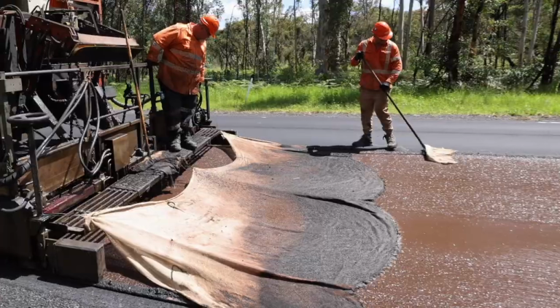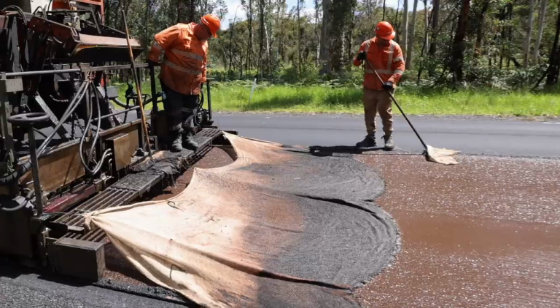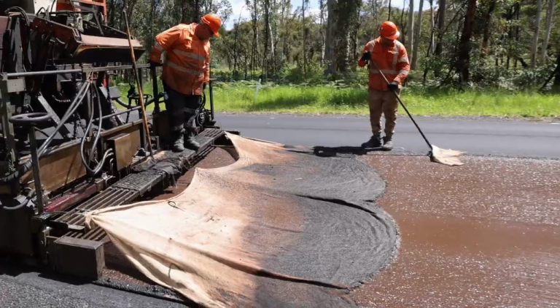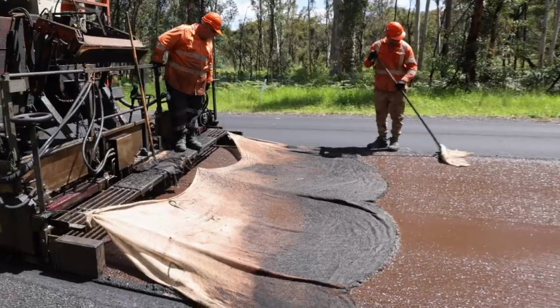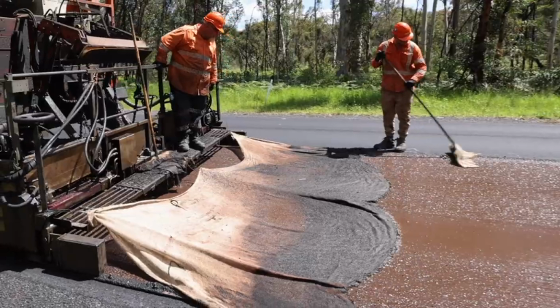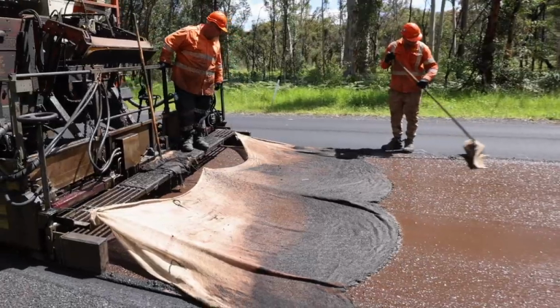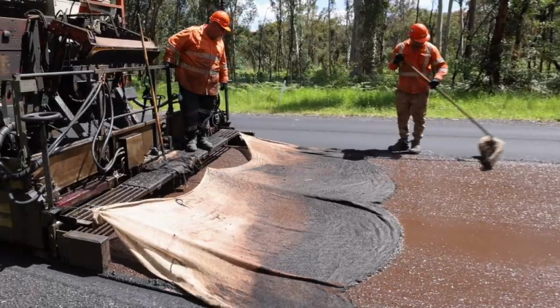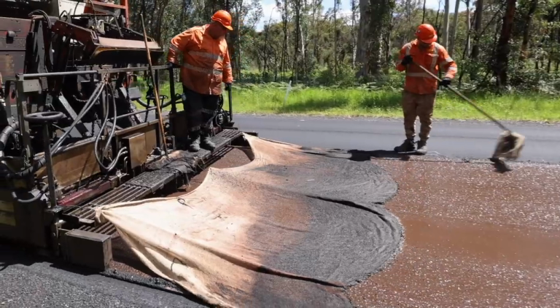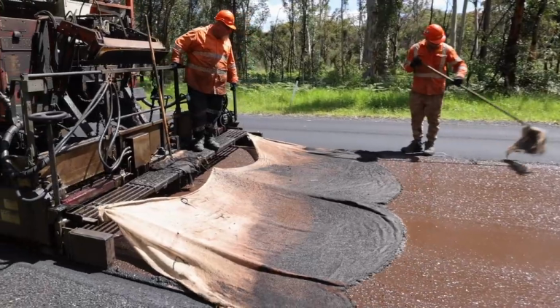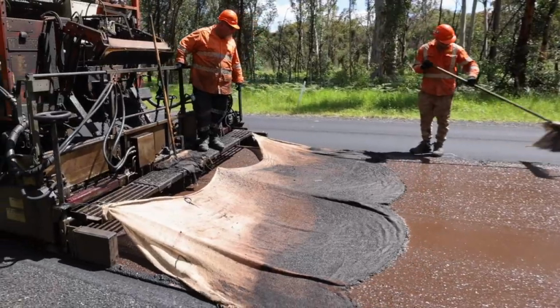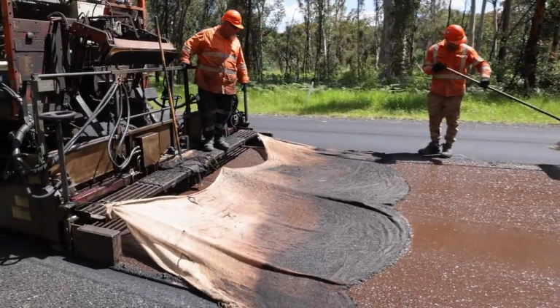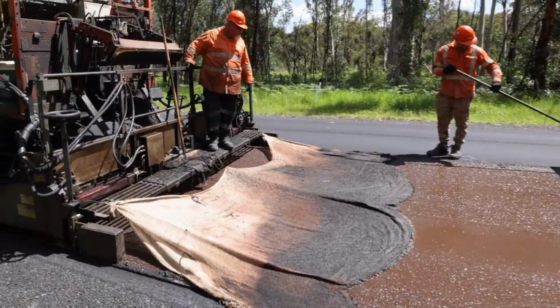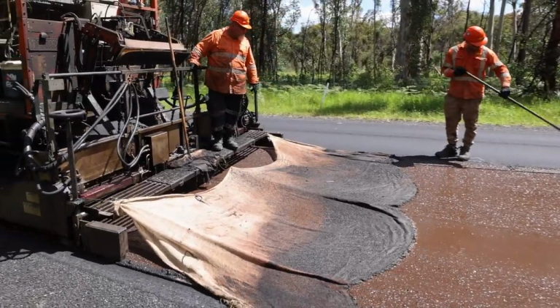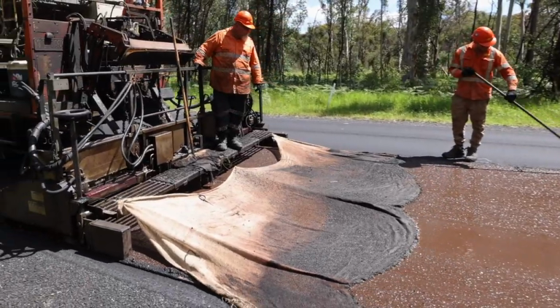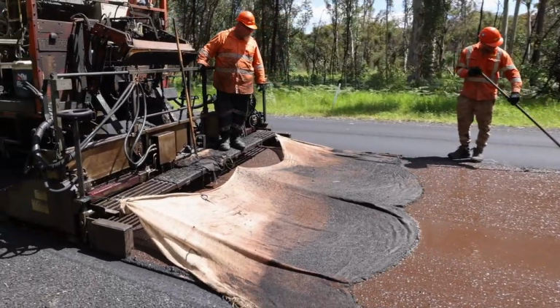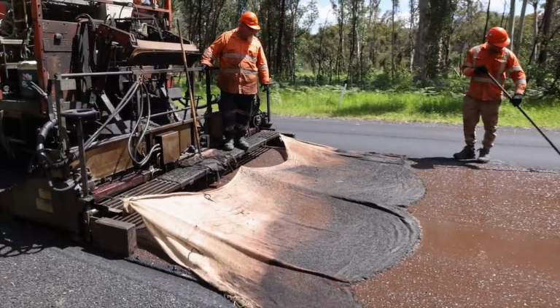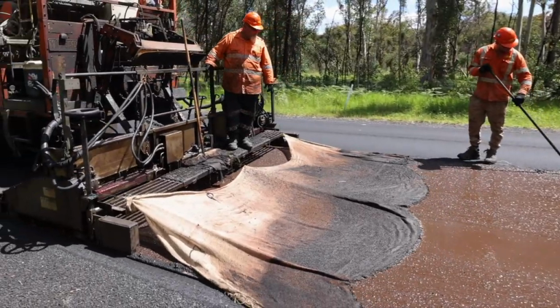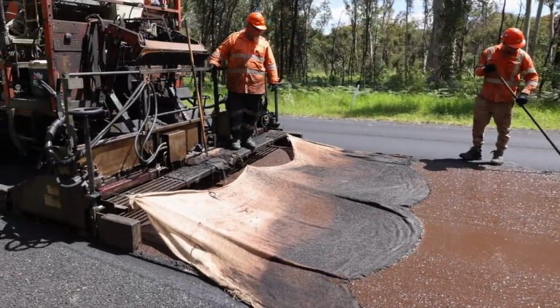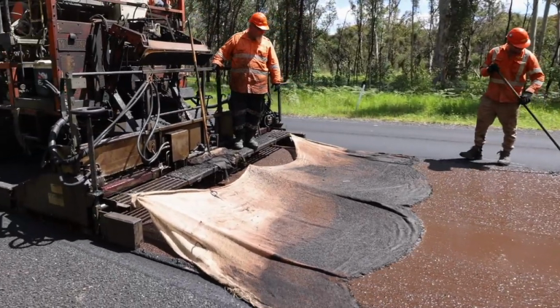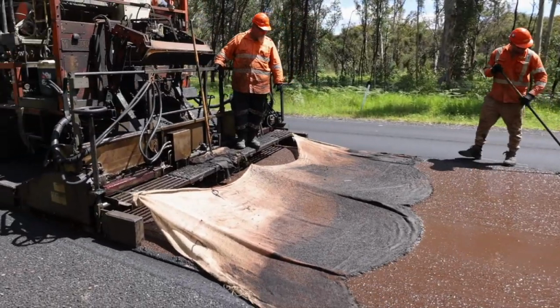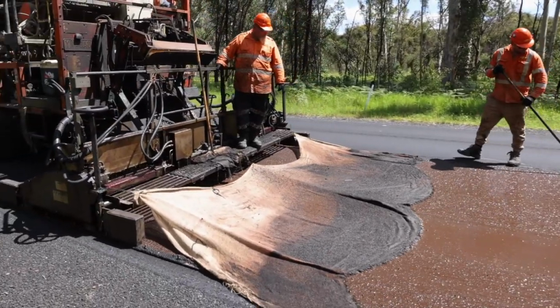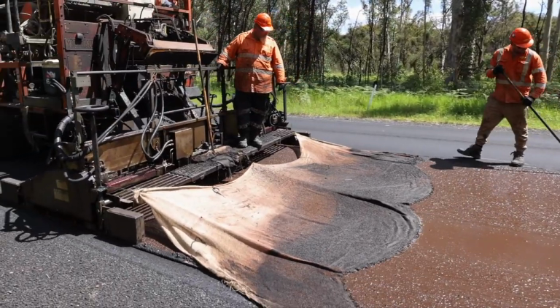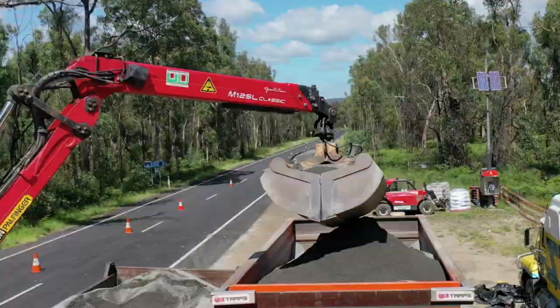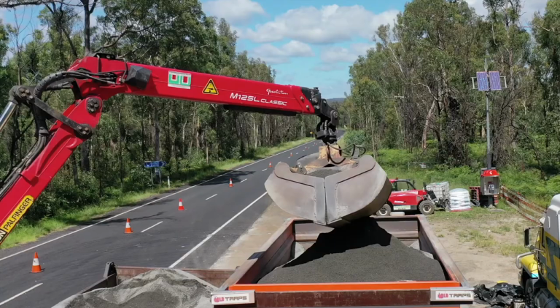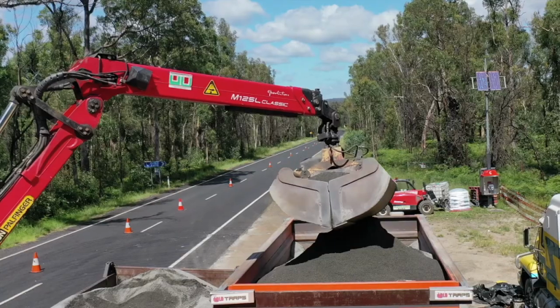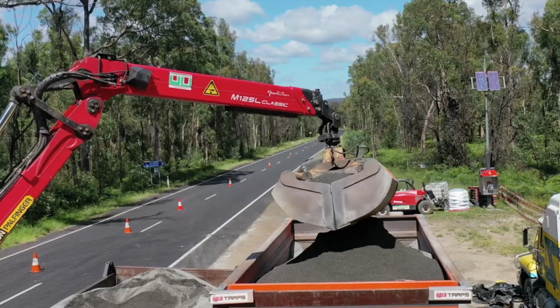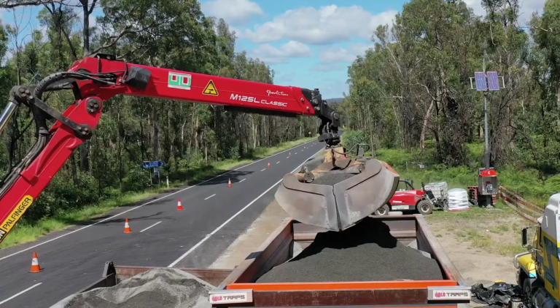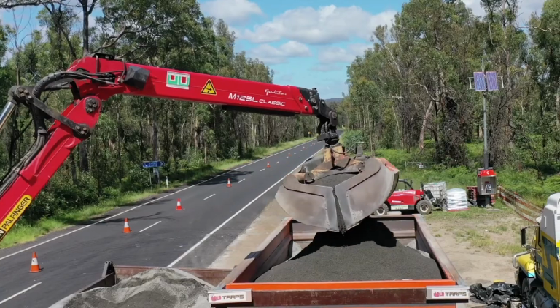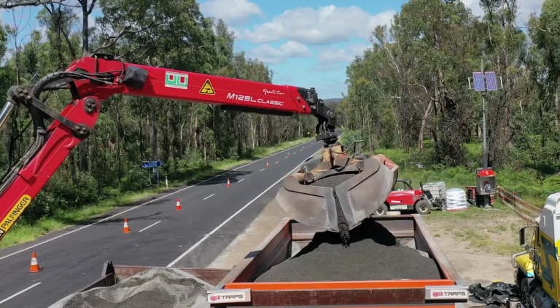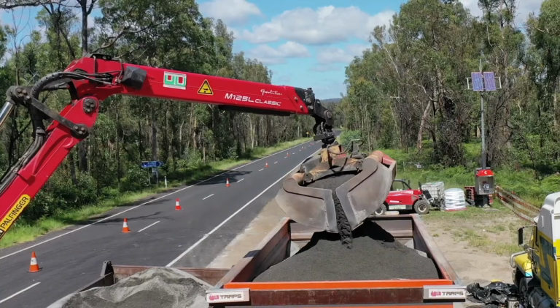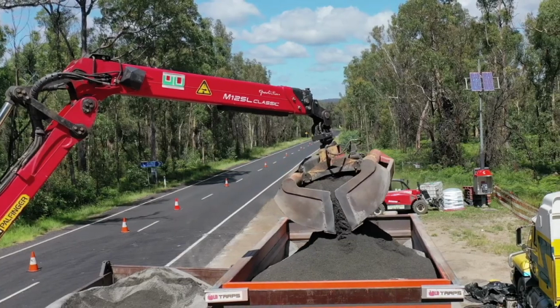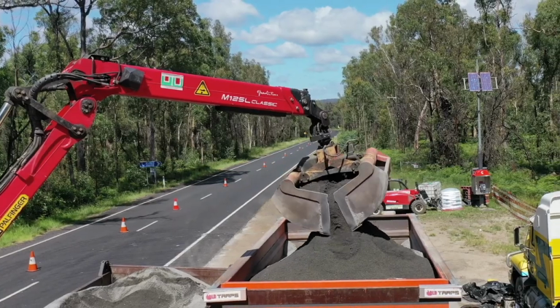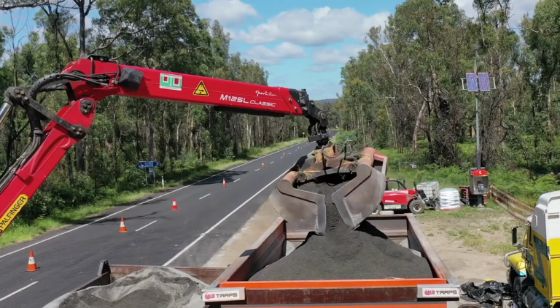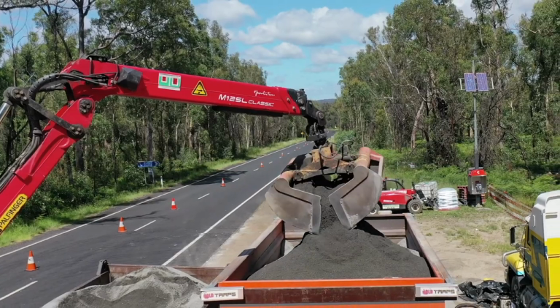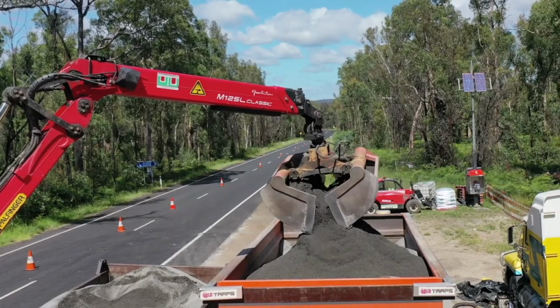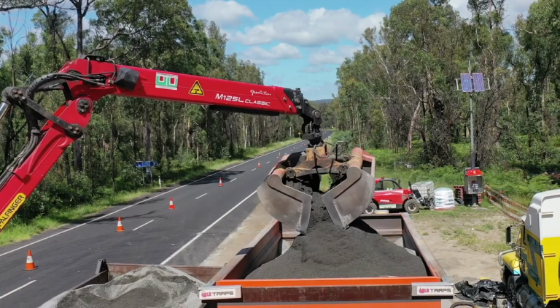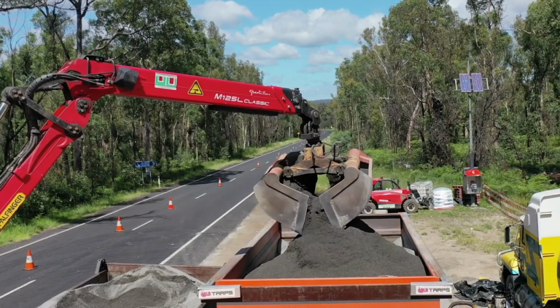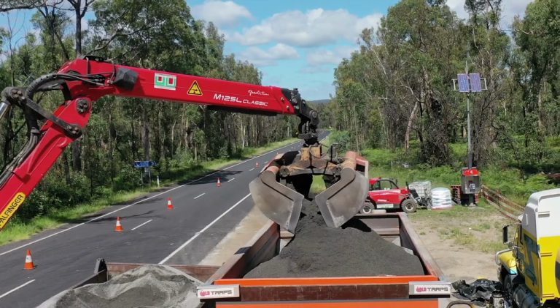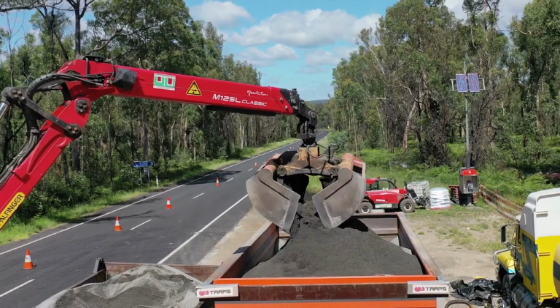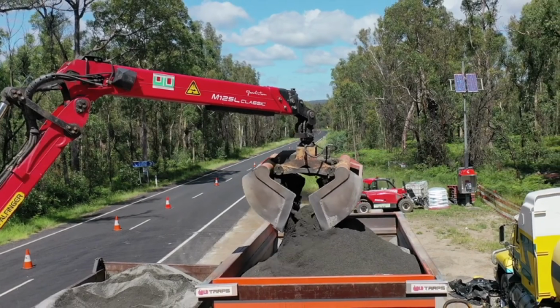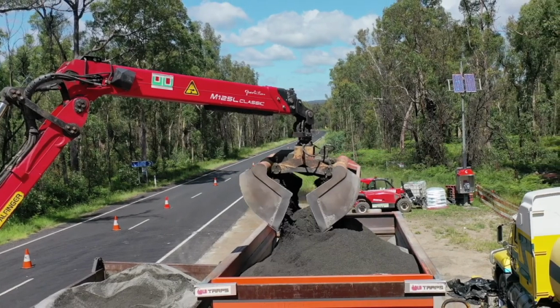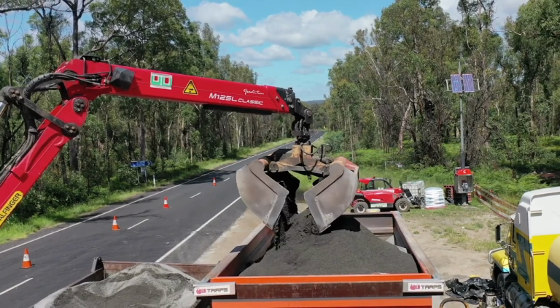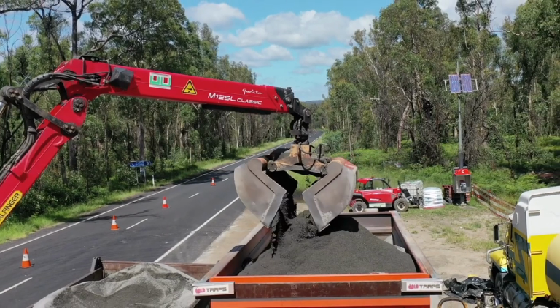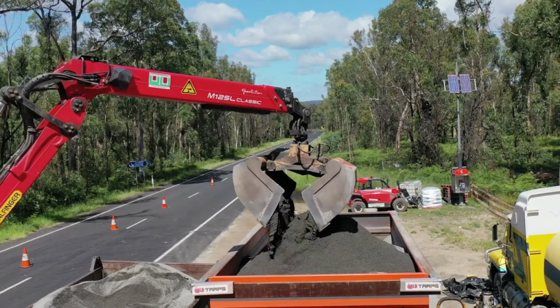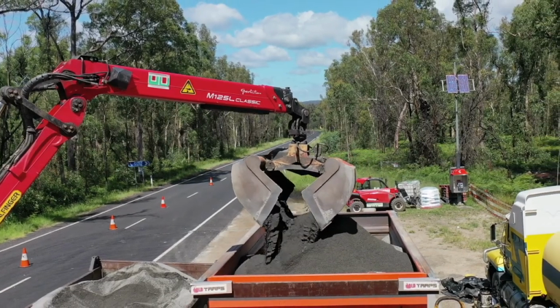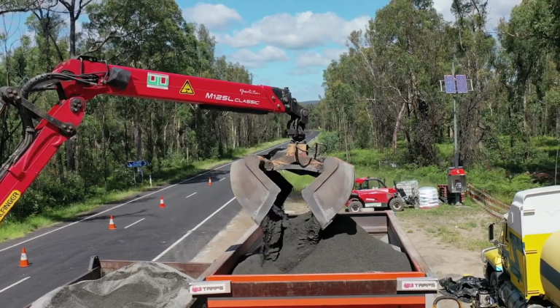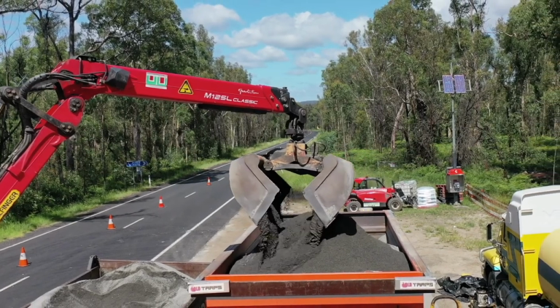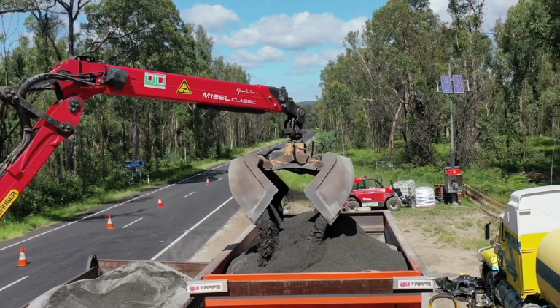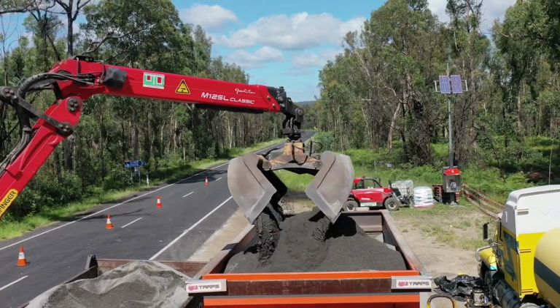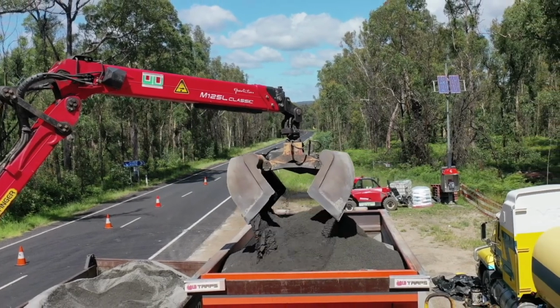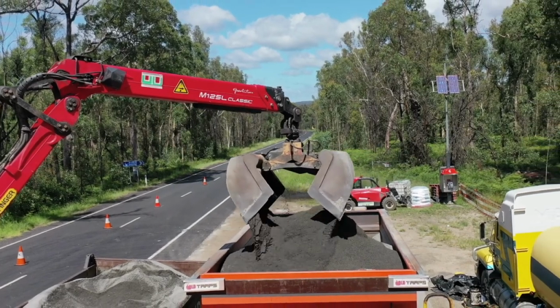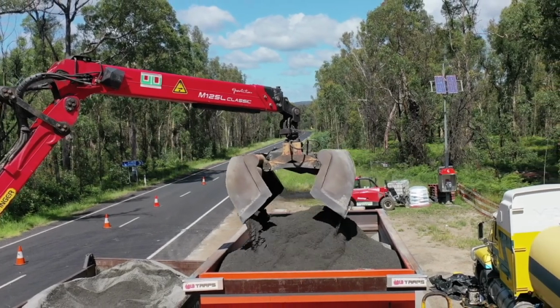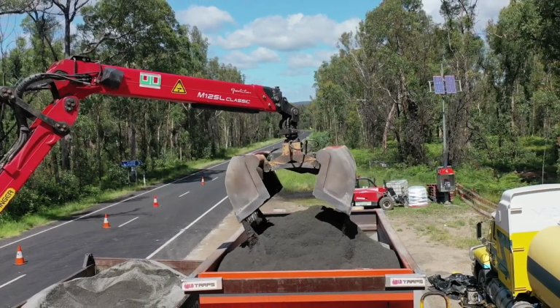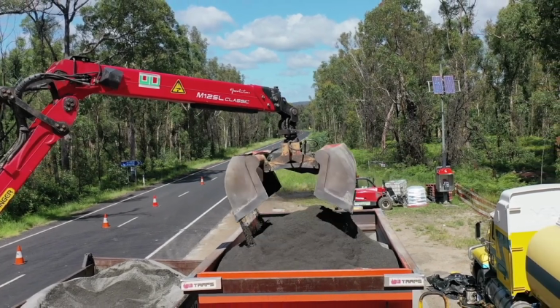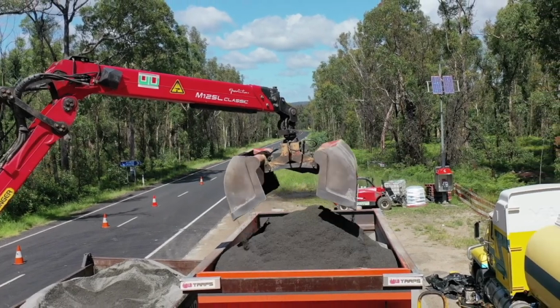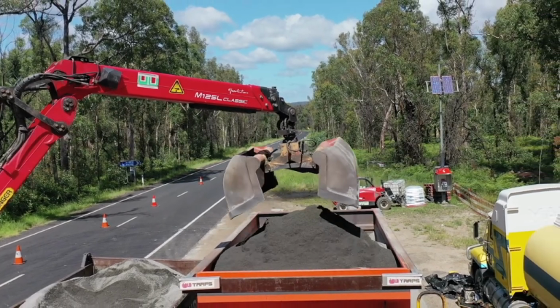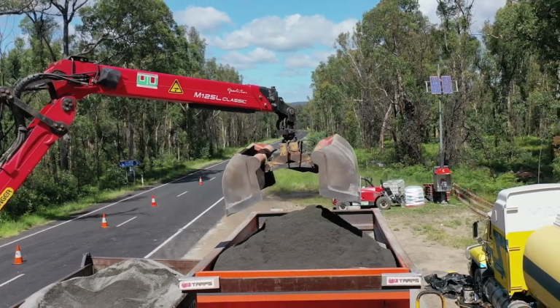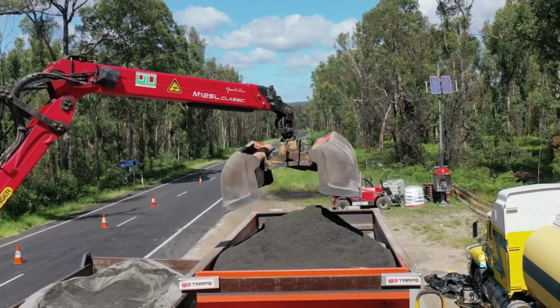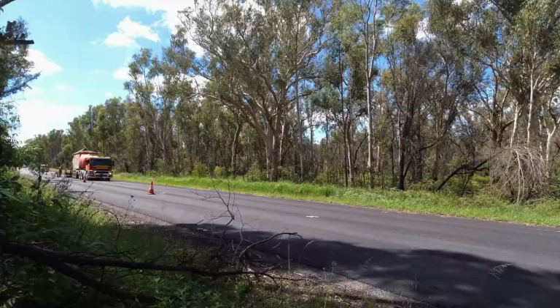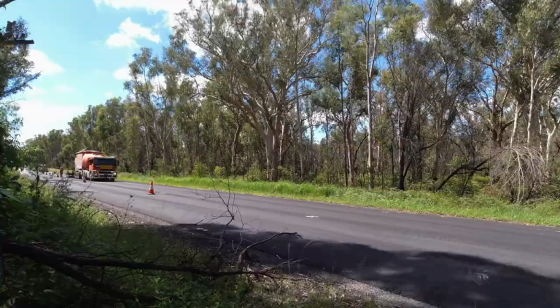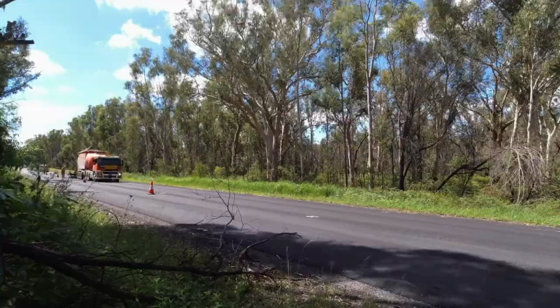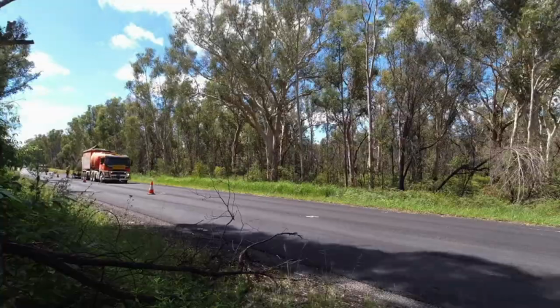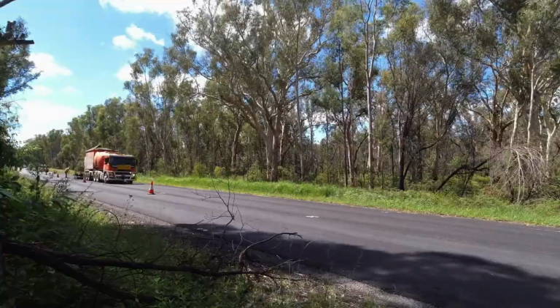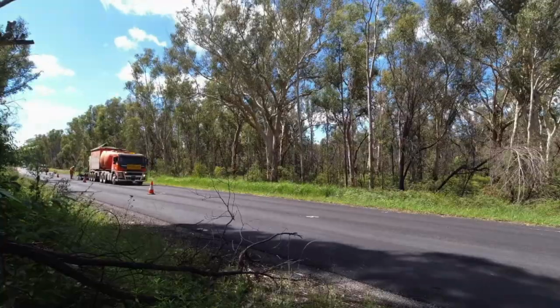Here it is seen working on Putty Road in Western Sydney in conjunction with a grab loader on behalf of Transport for New South Wales.